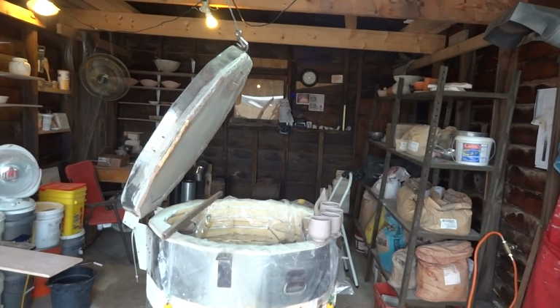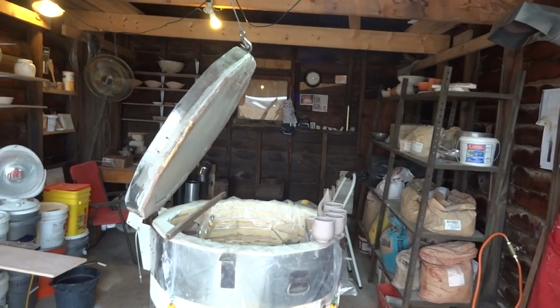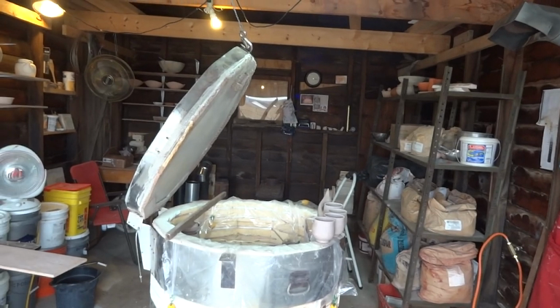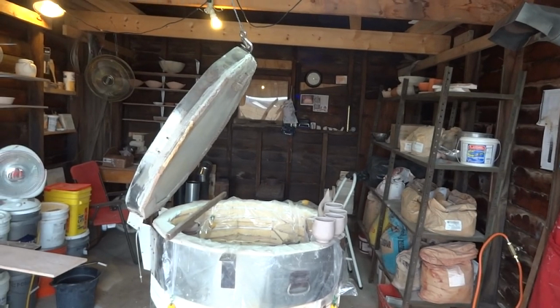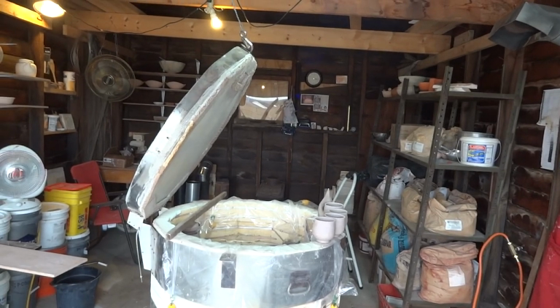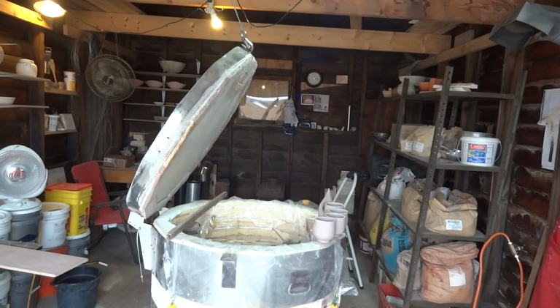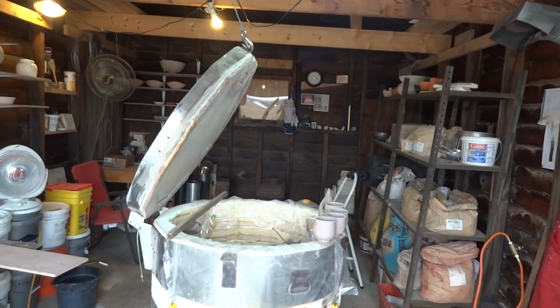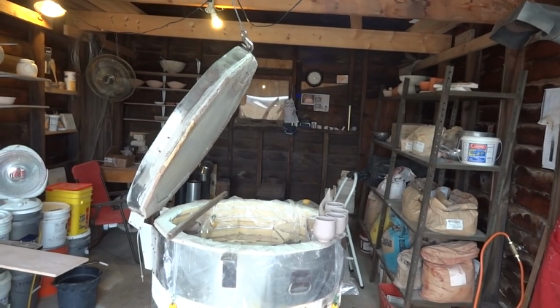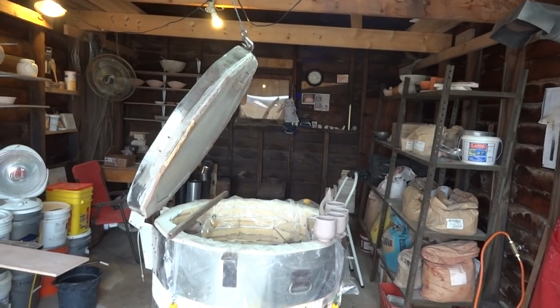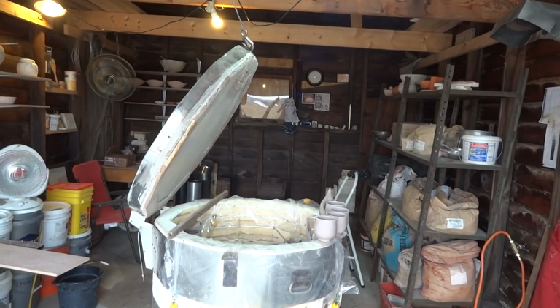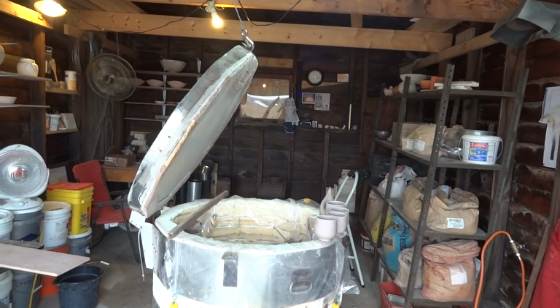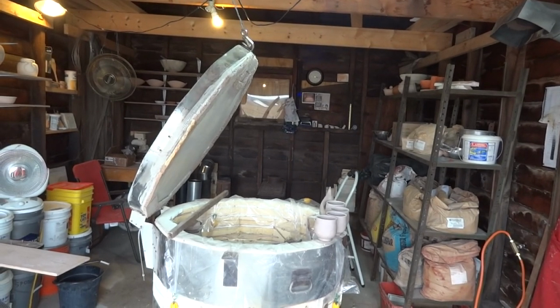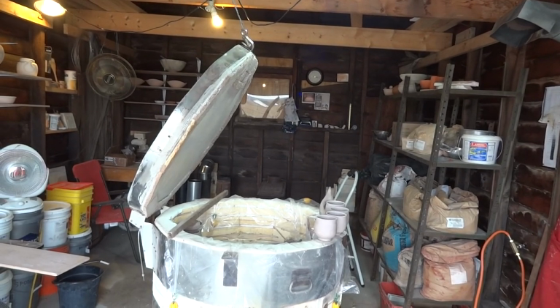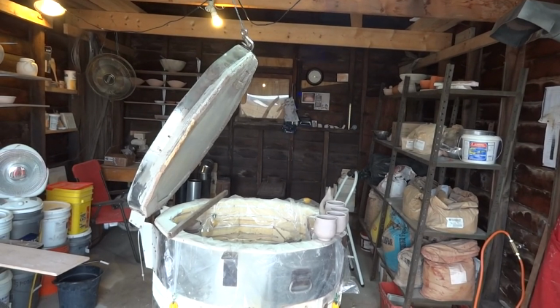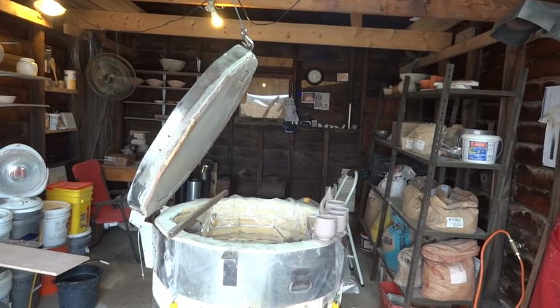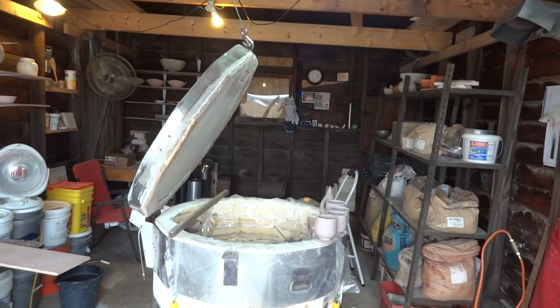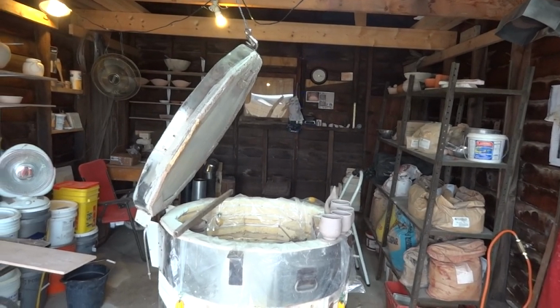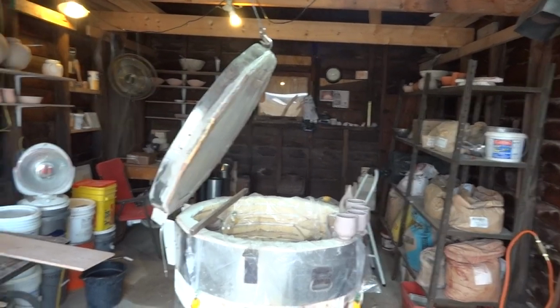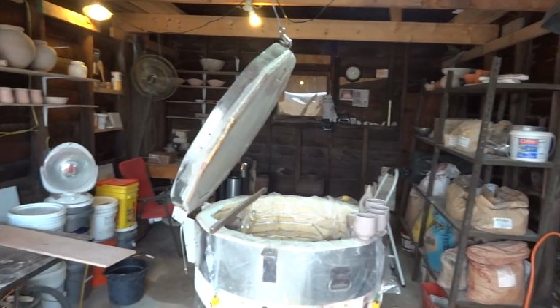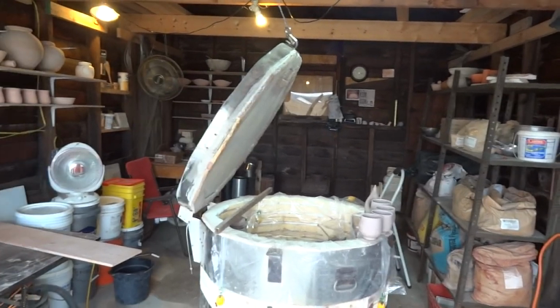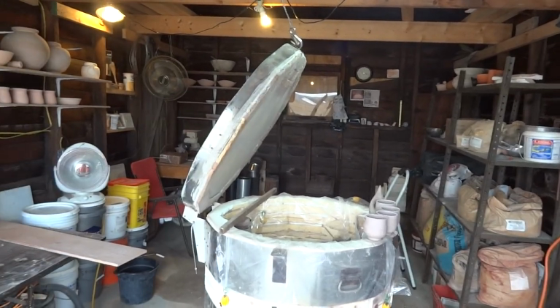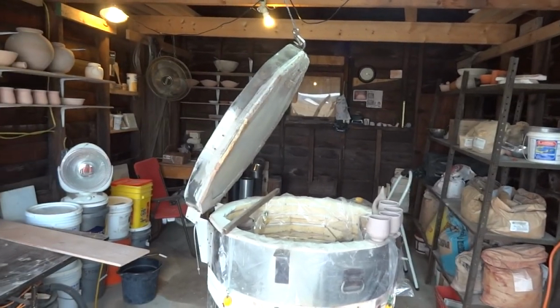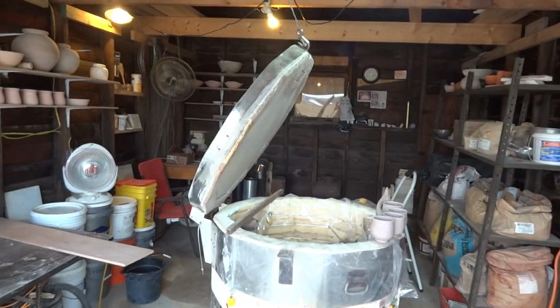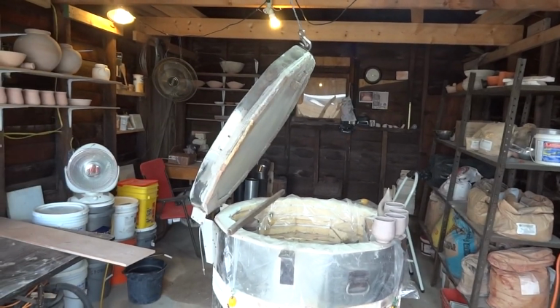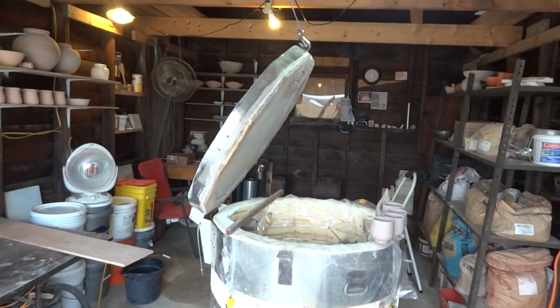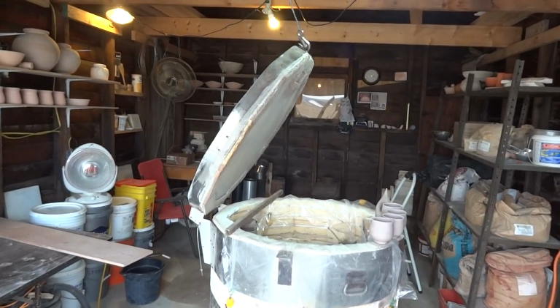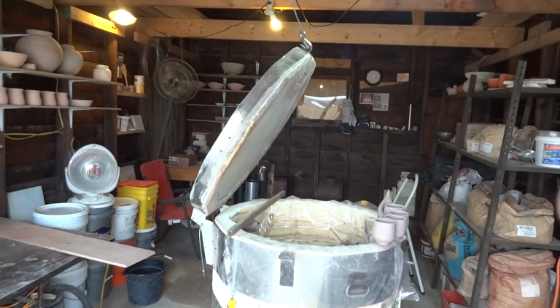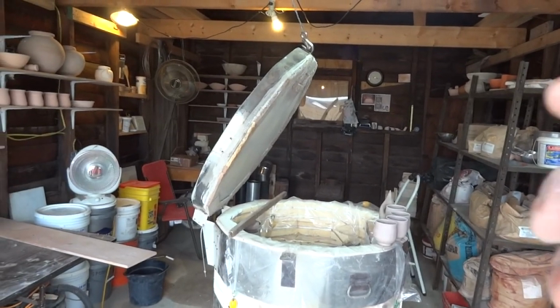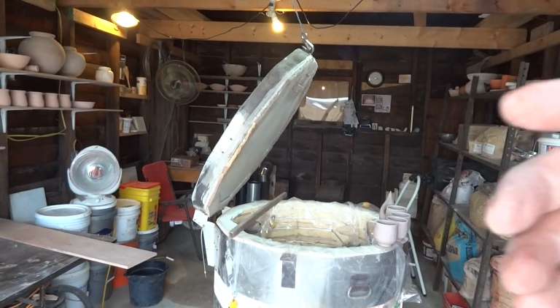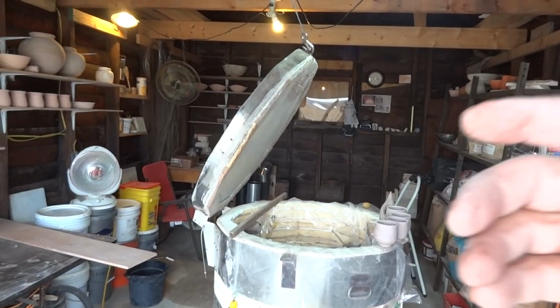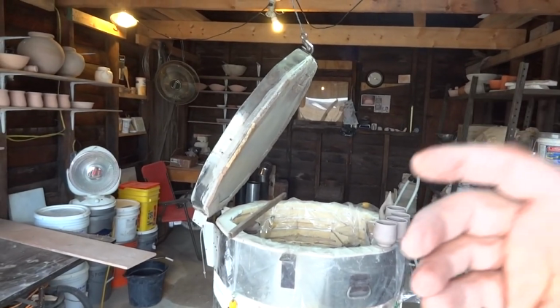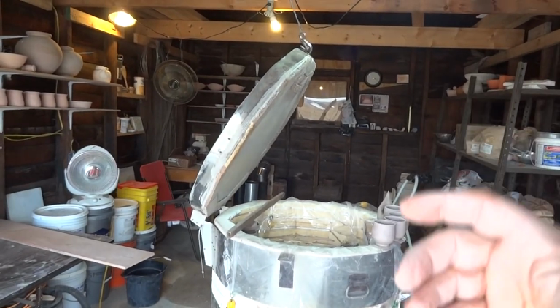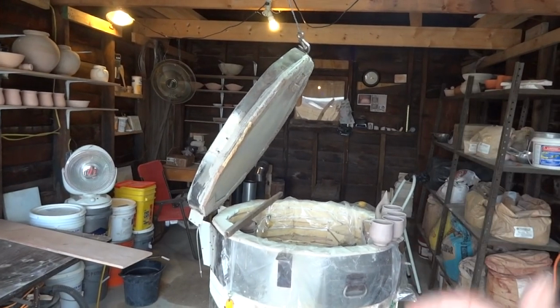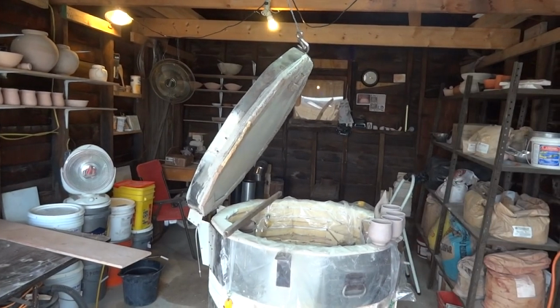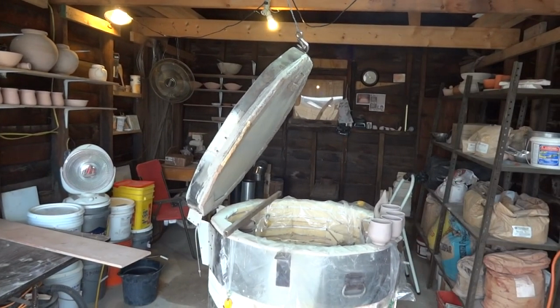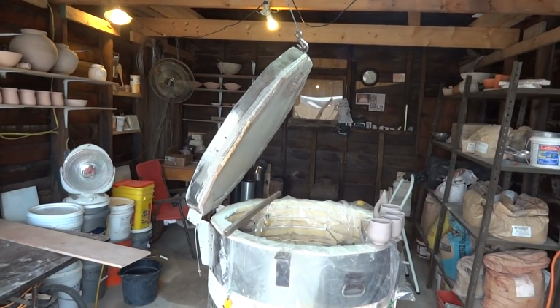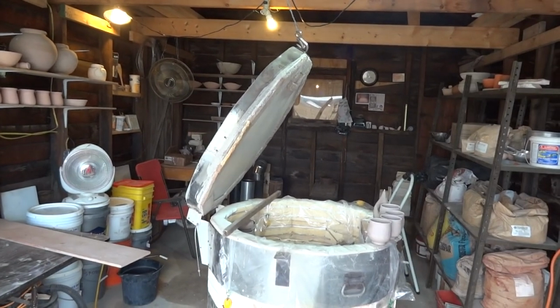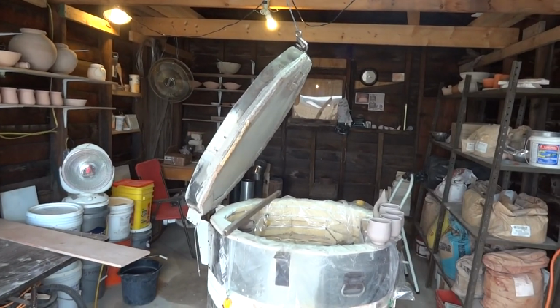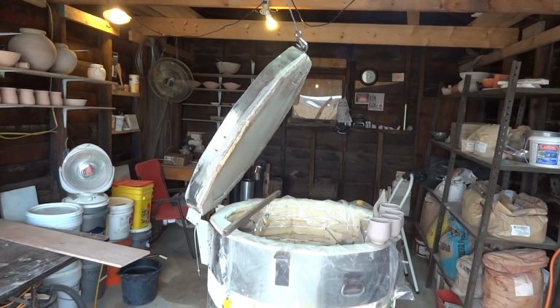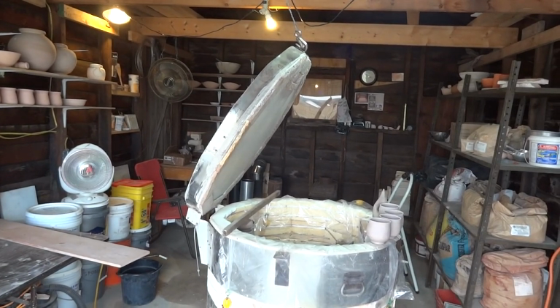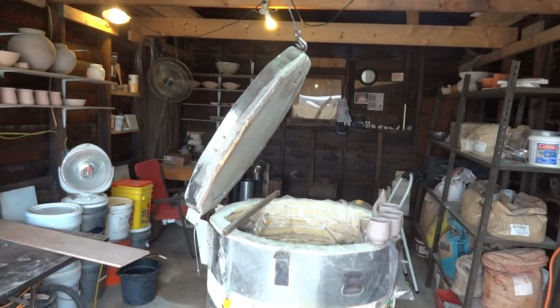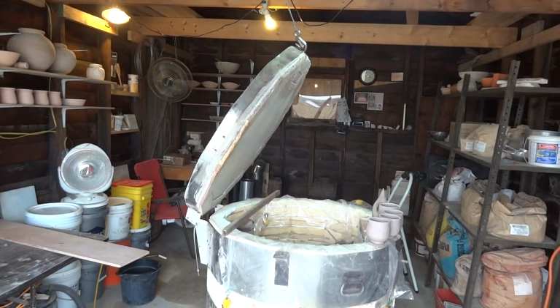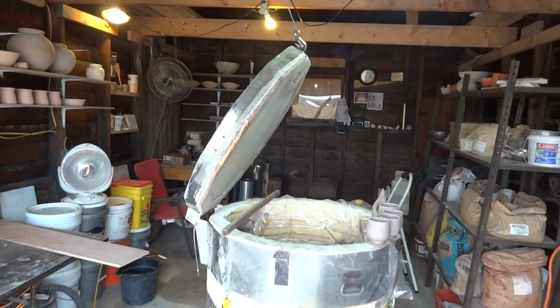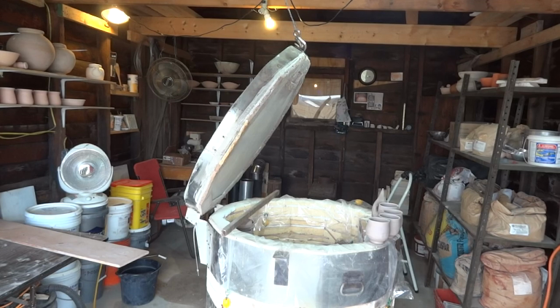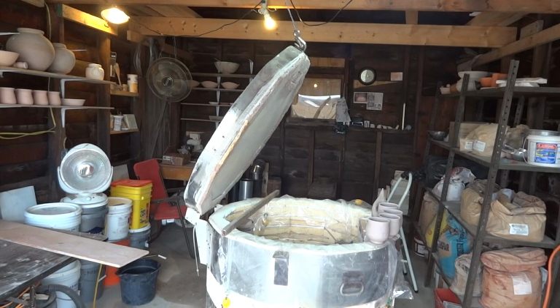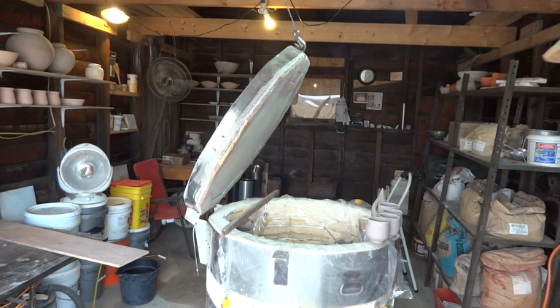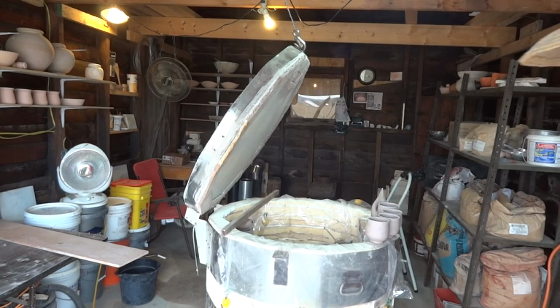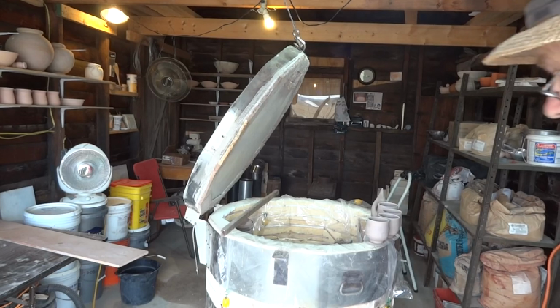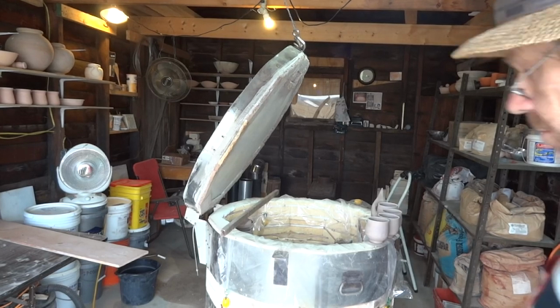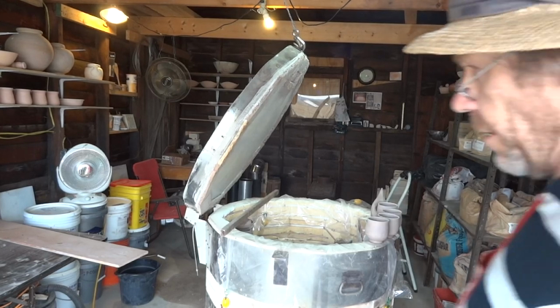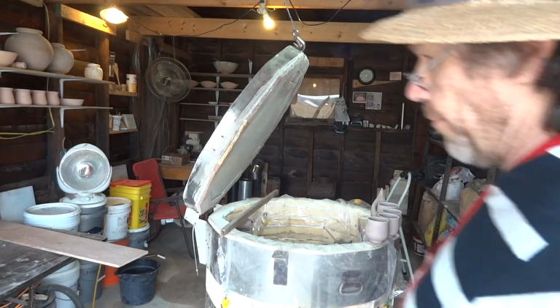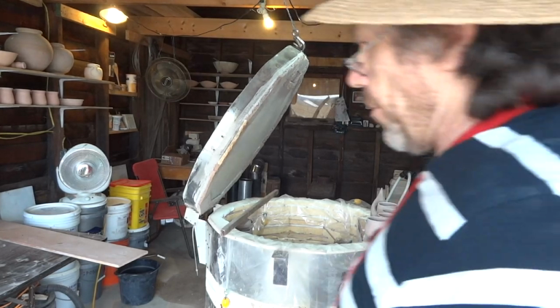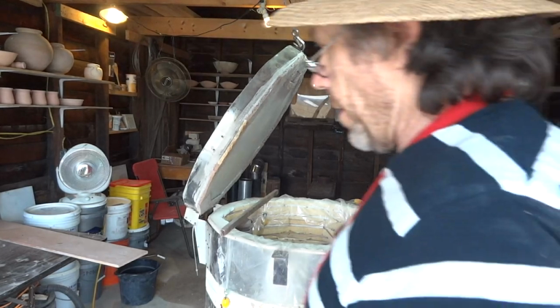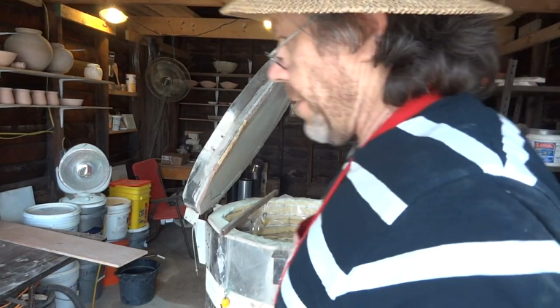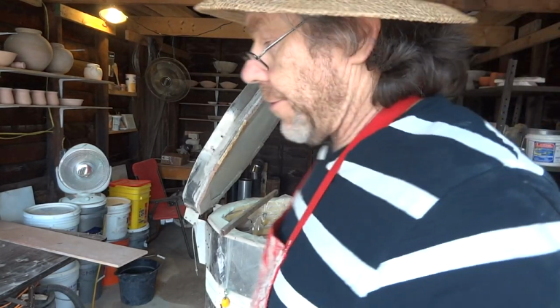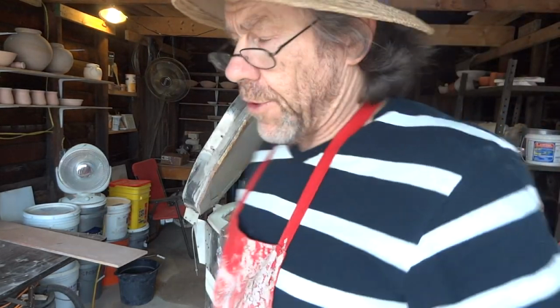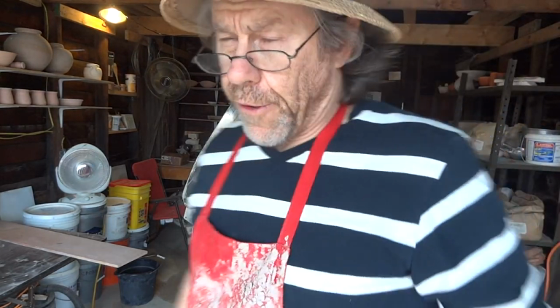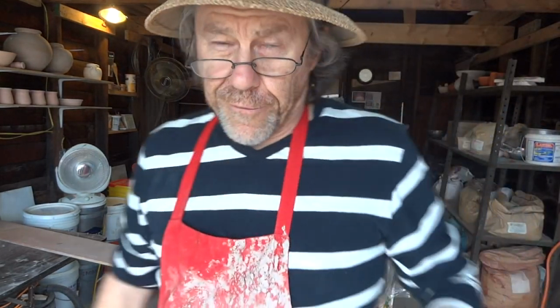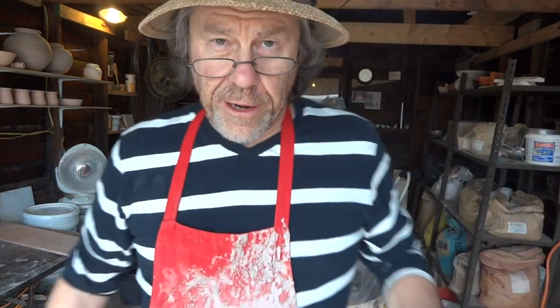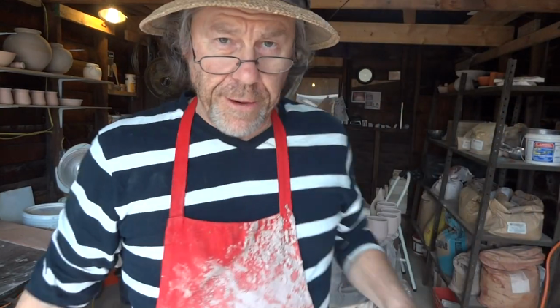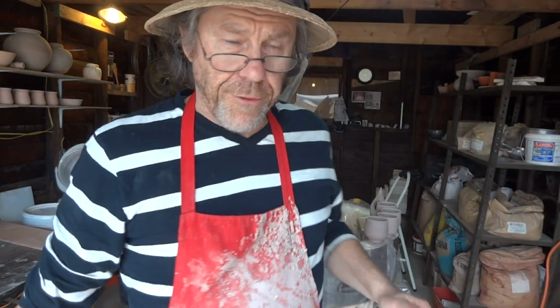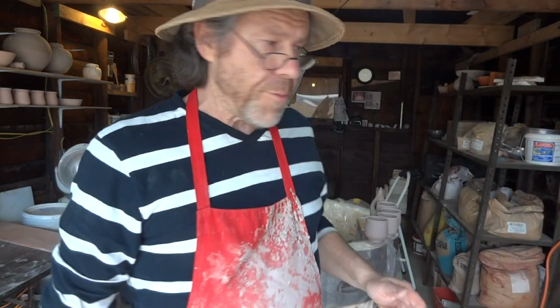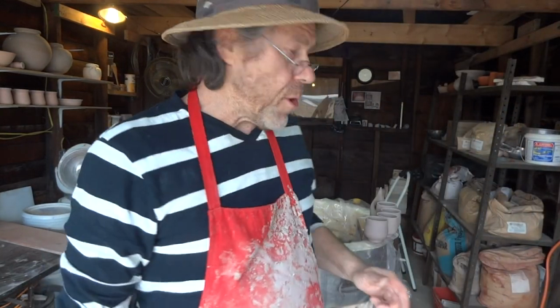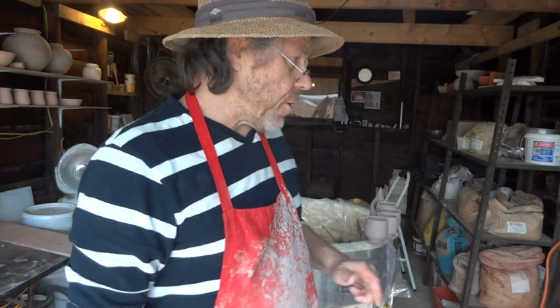That's my update on the kiln so far. I'm going to fire it tomorrow — not today because it's already quarter past four.